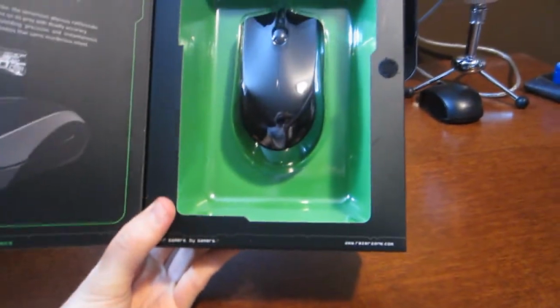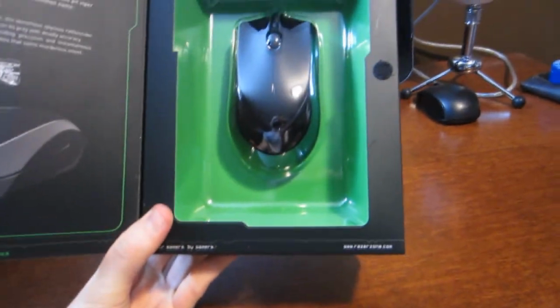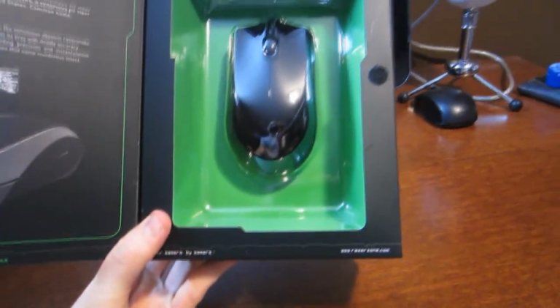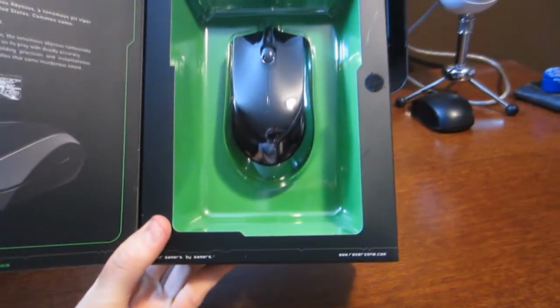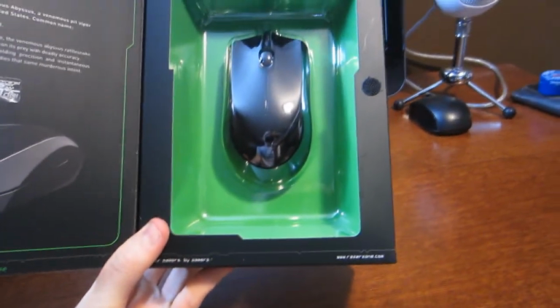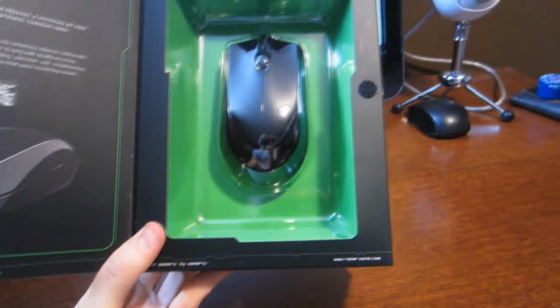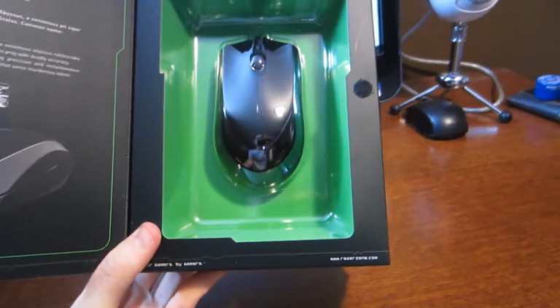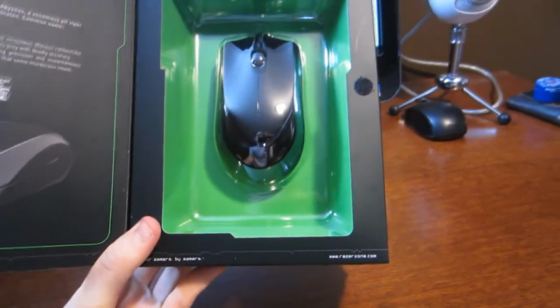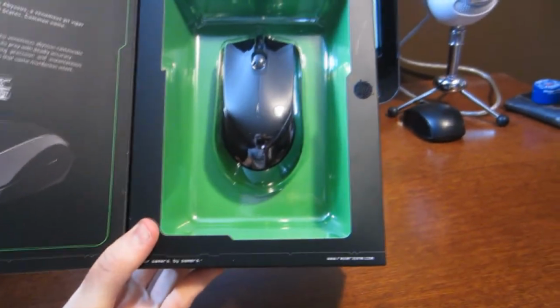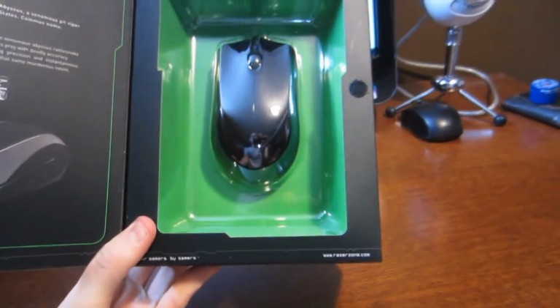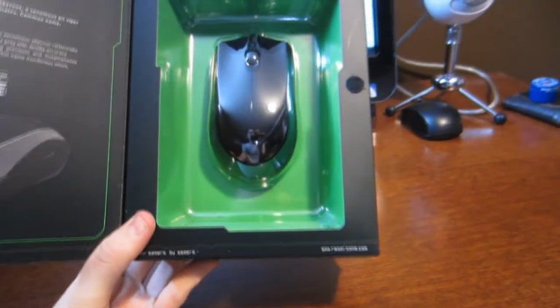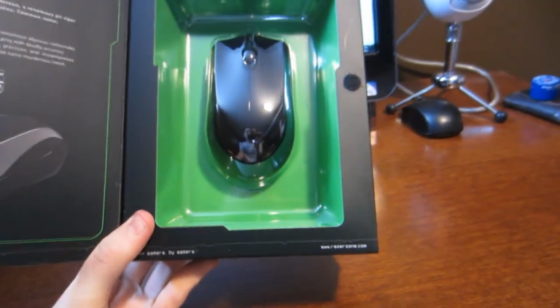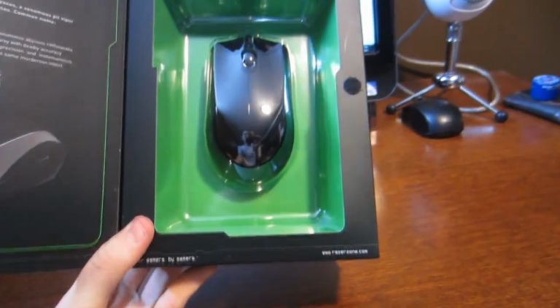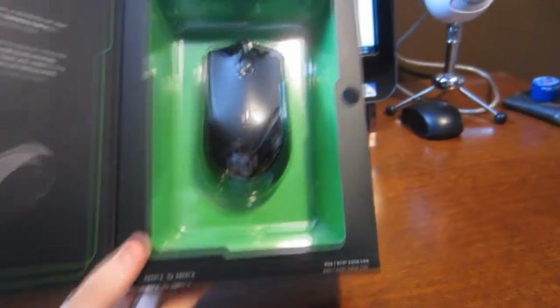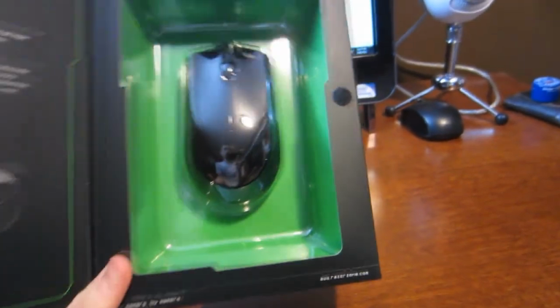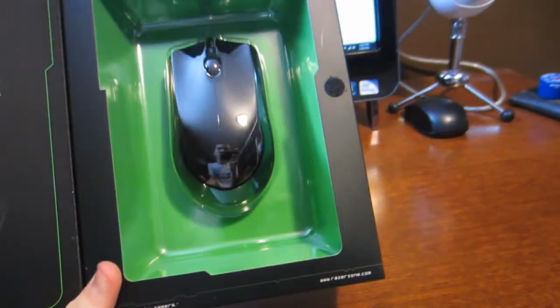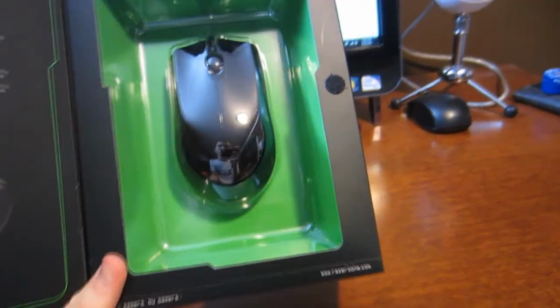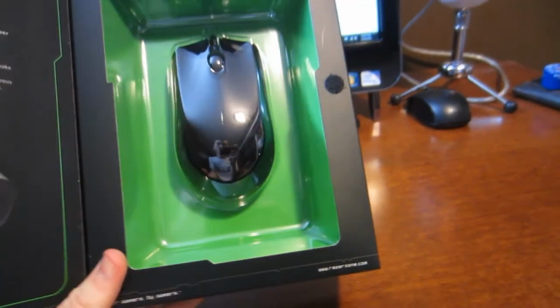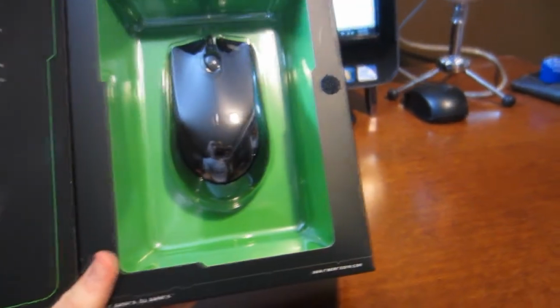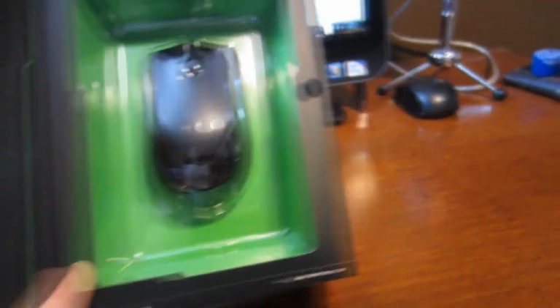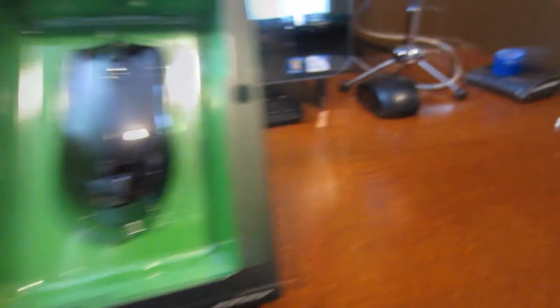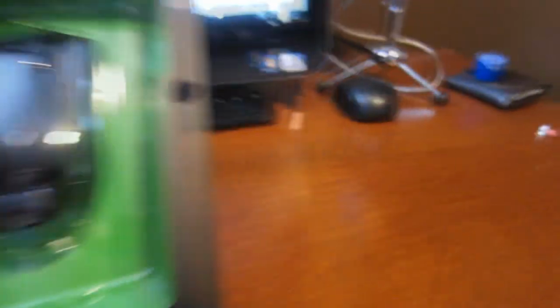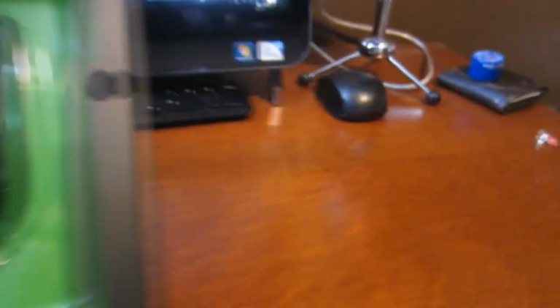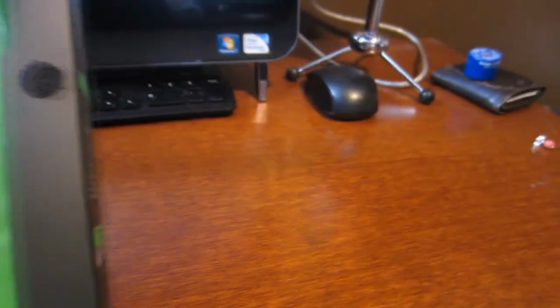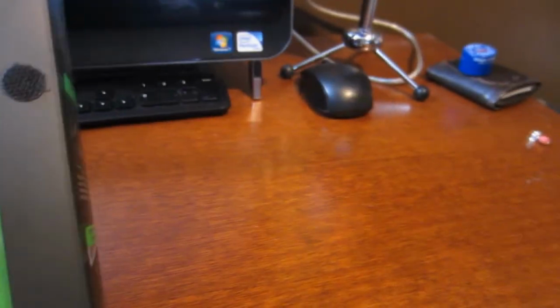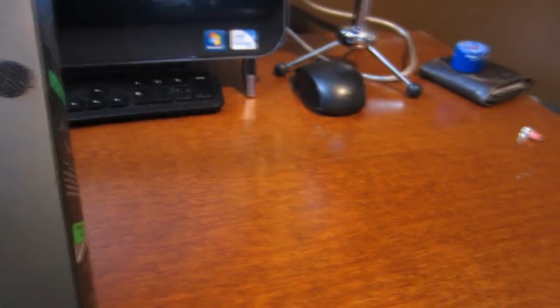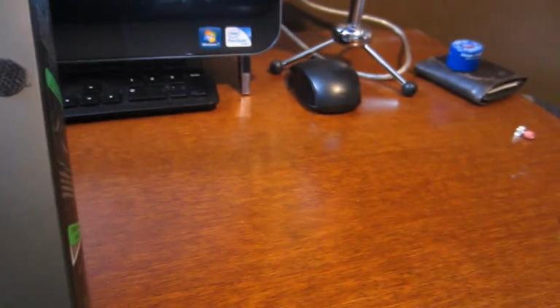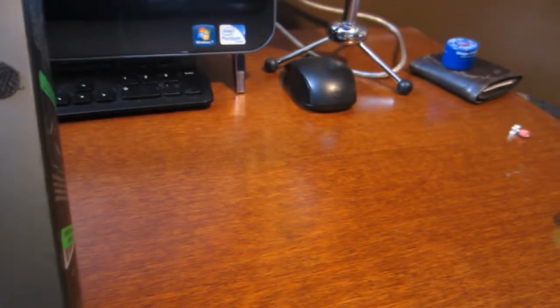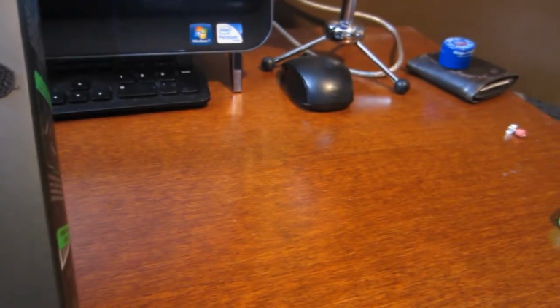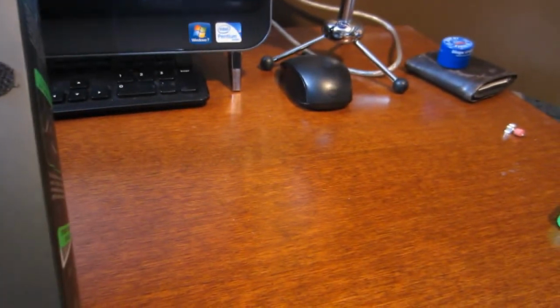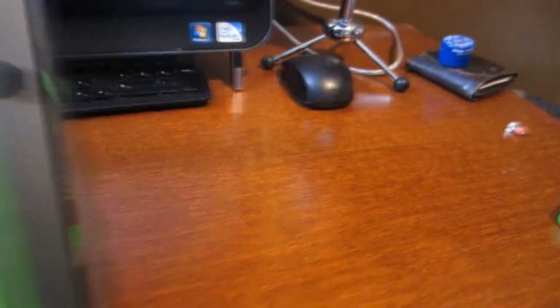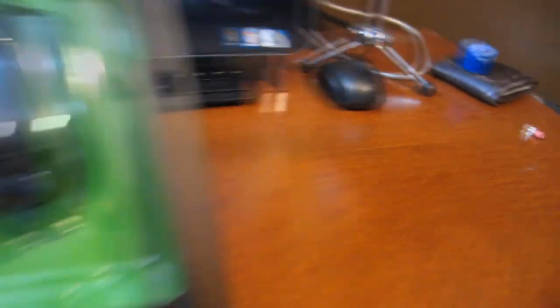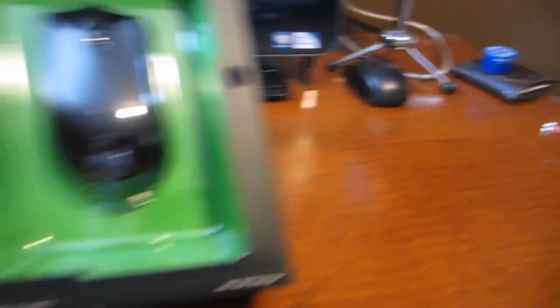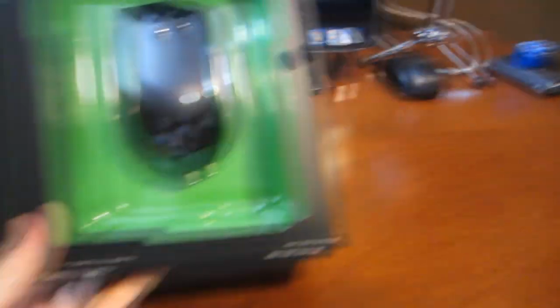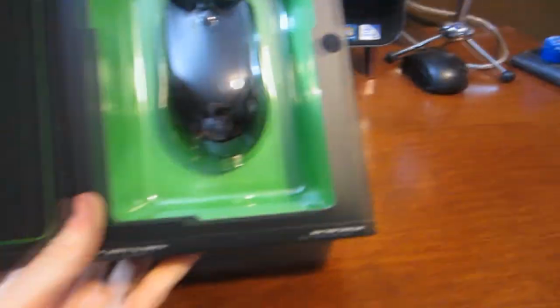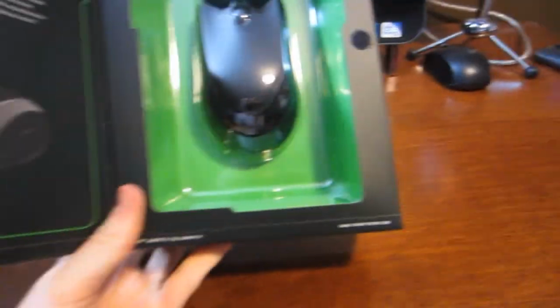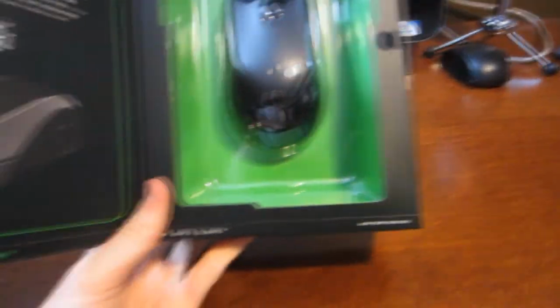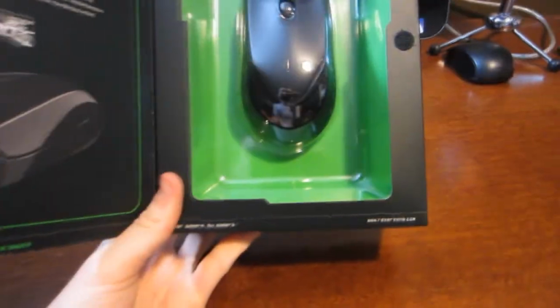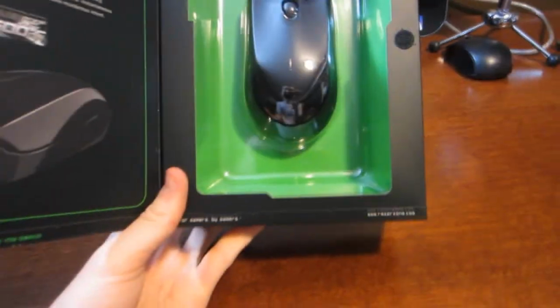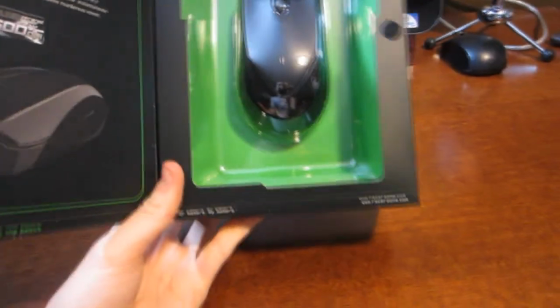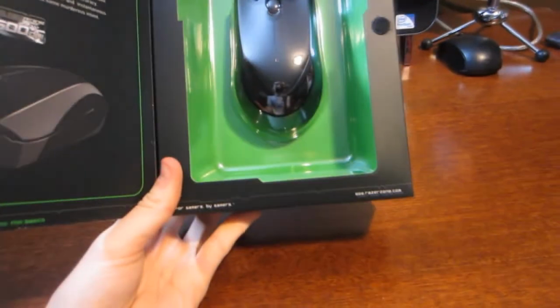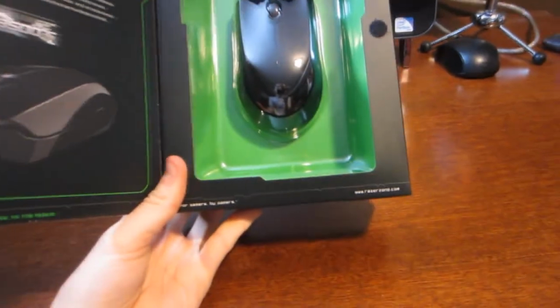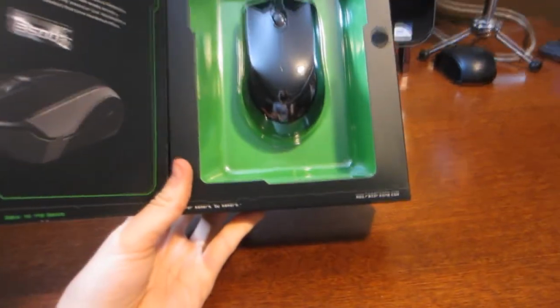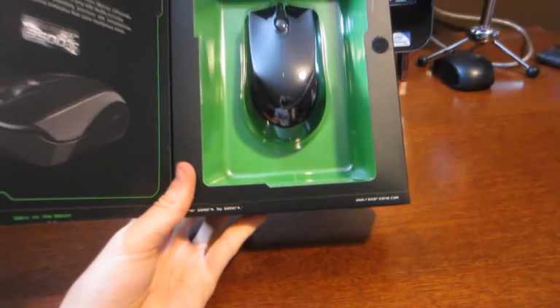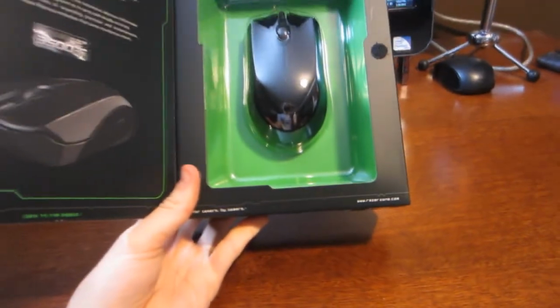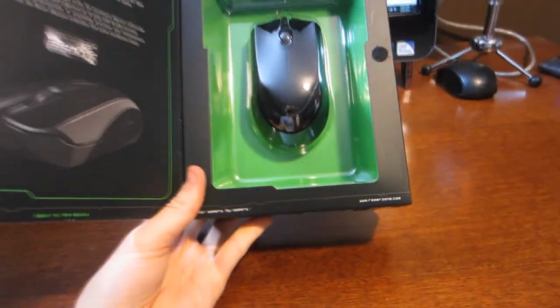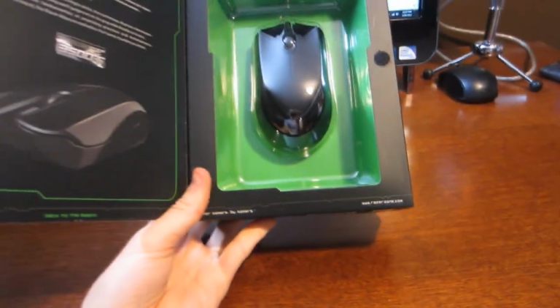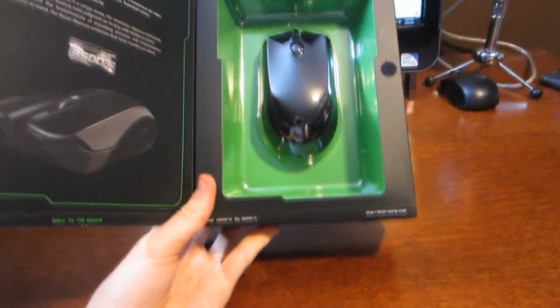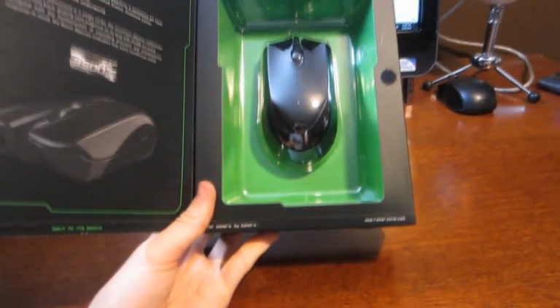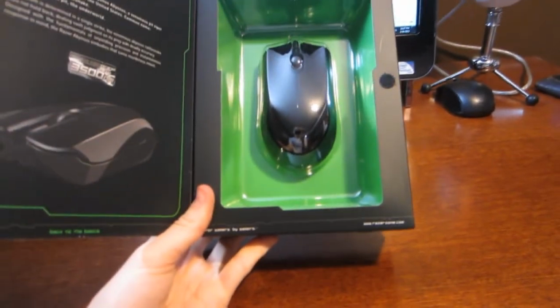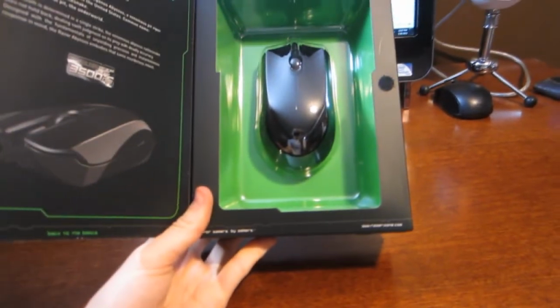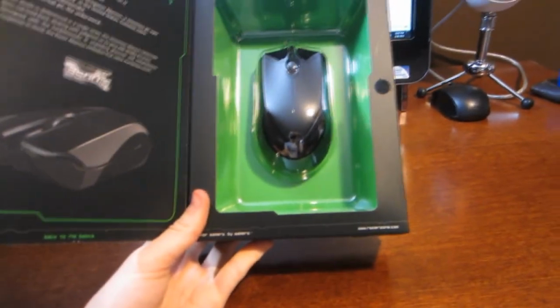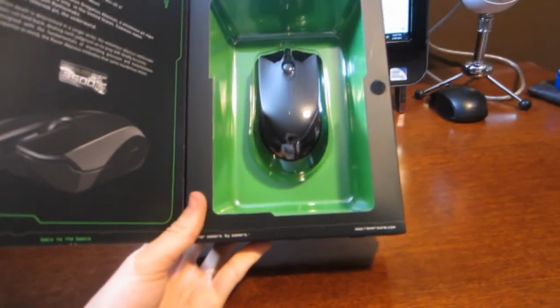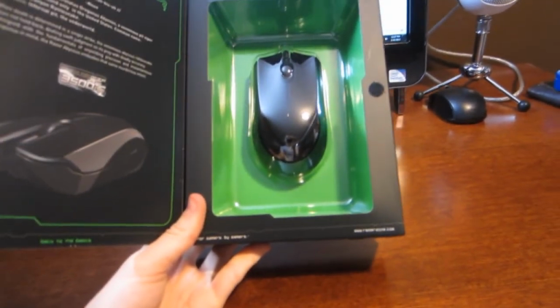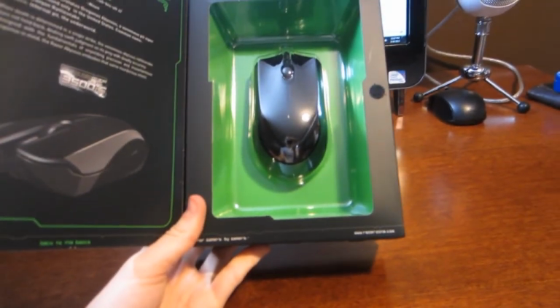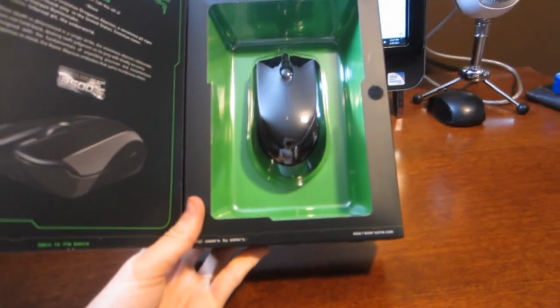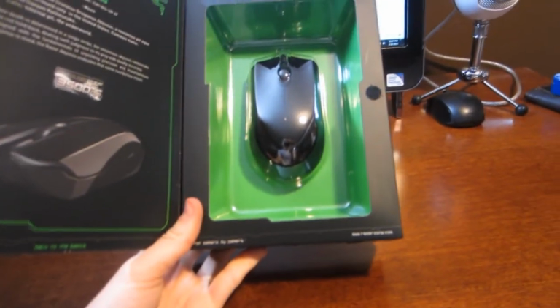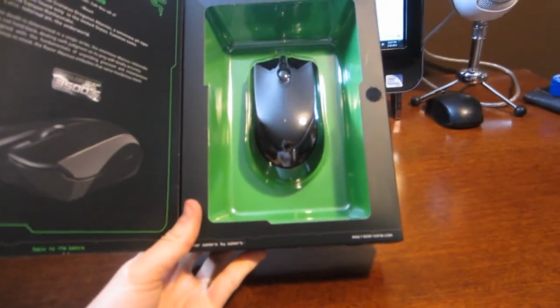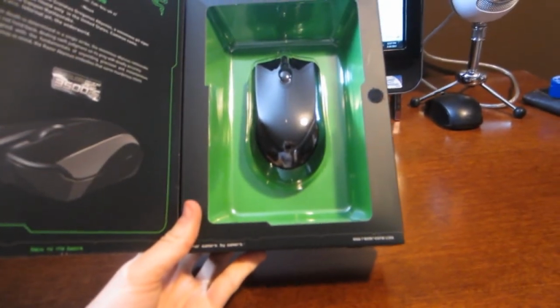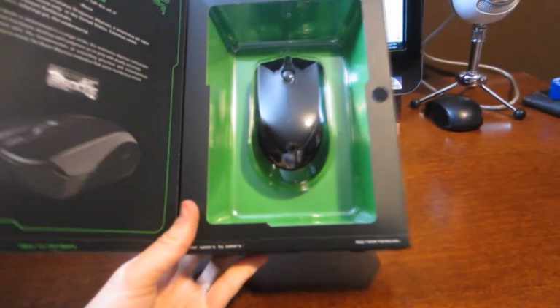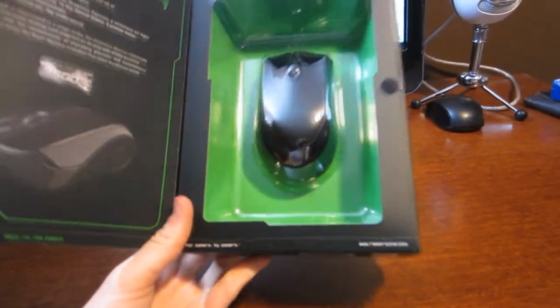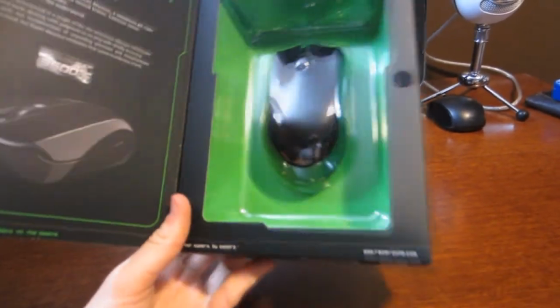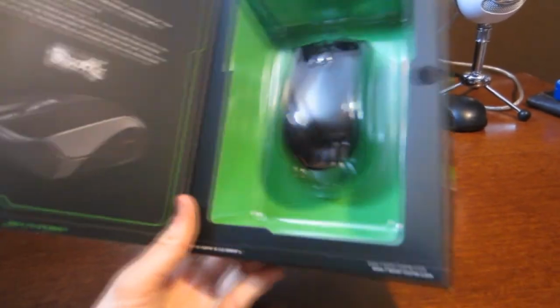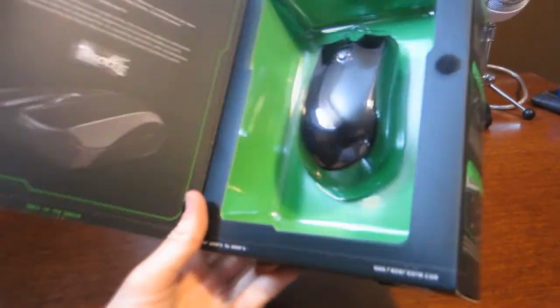And there's the mouse itself. It's a little big compared to my little Dell. I will do a comparison when I actually get it out of the box.